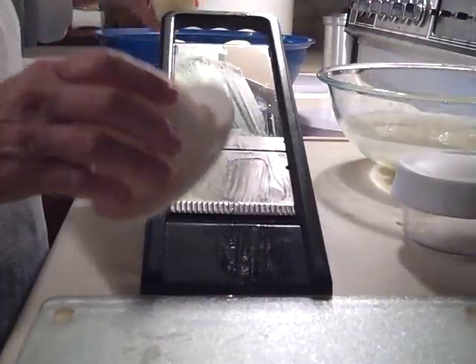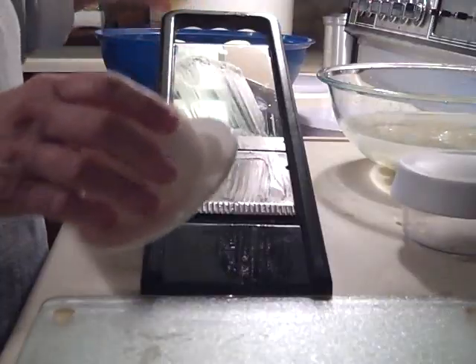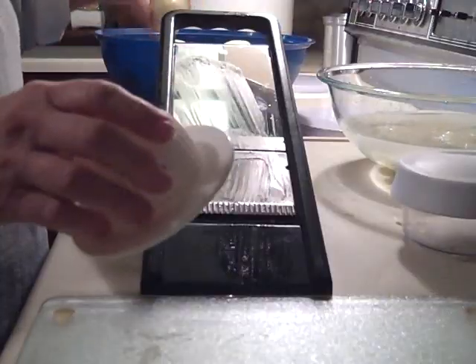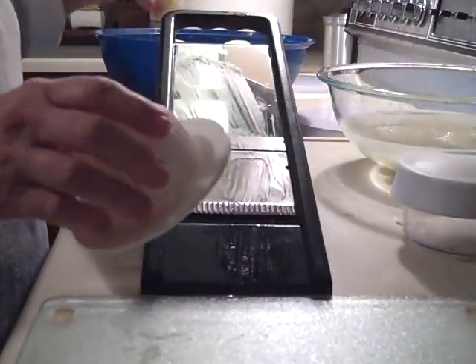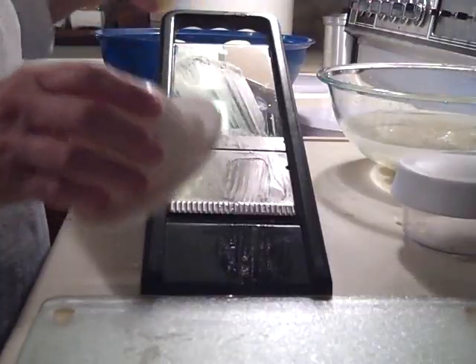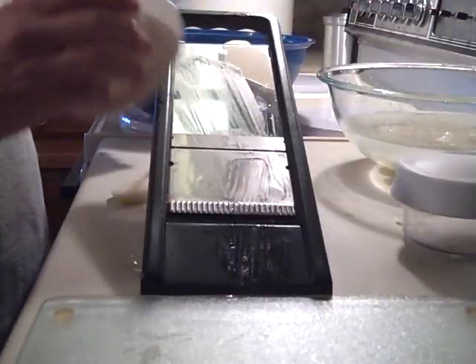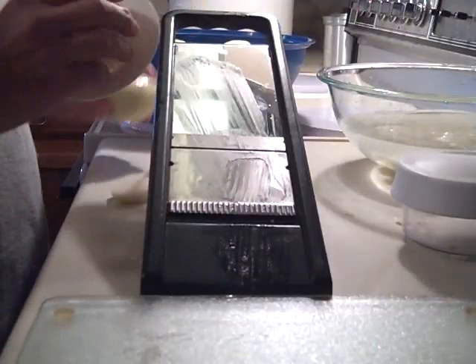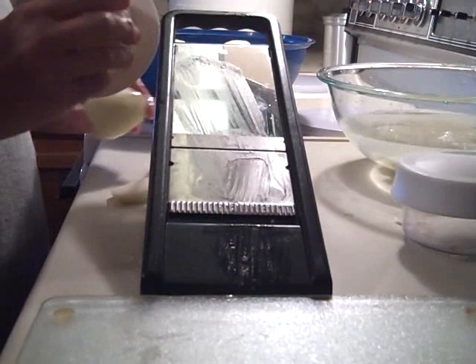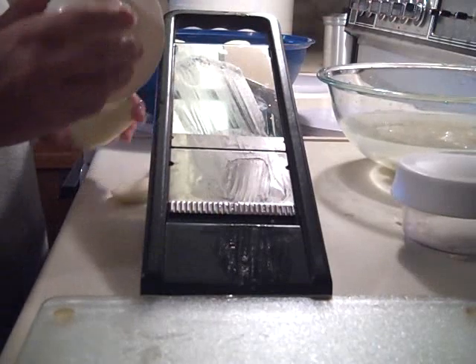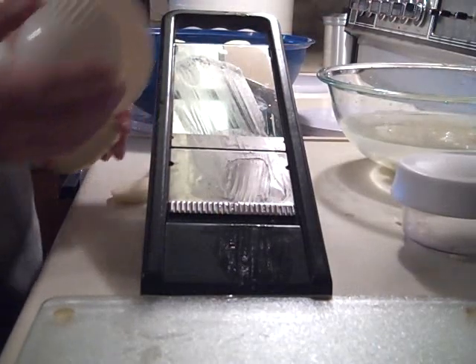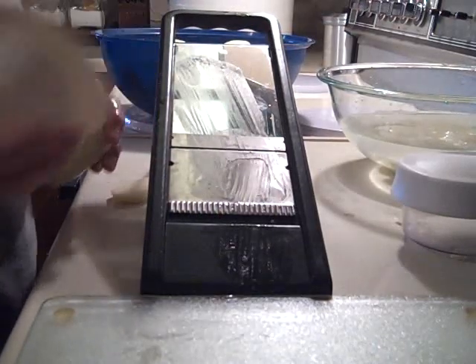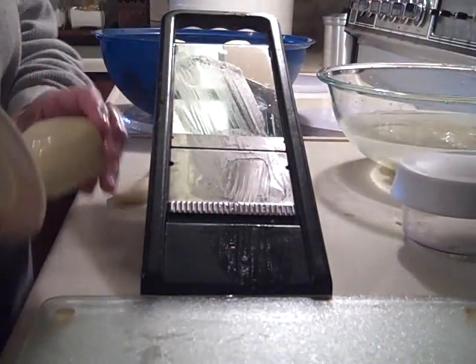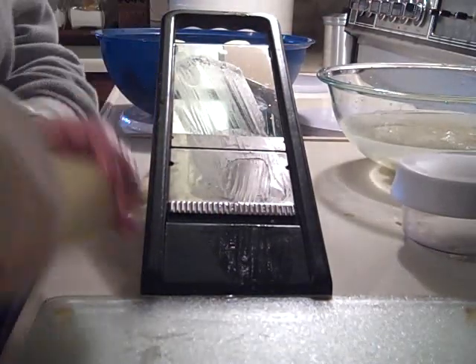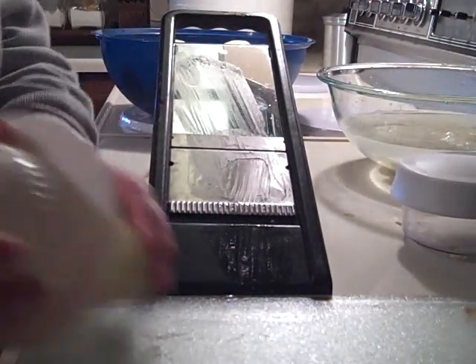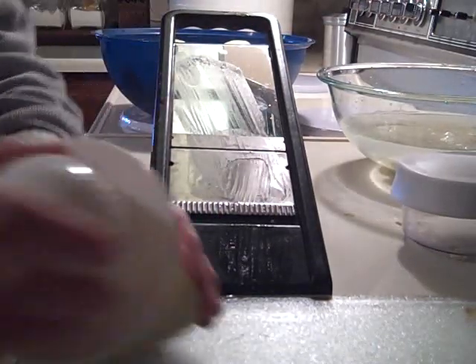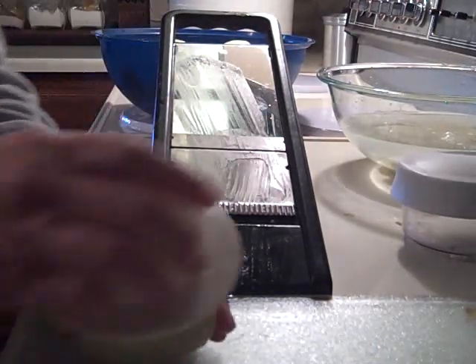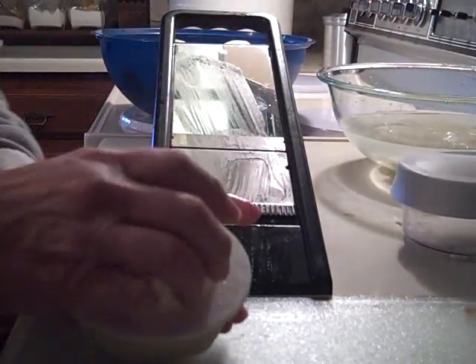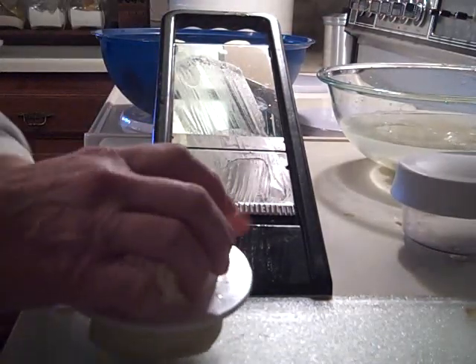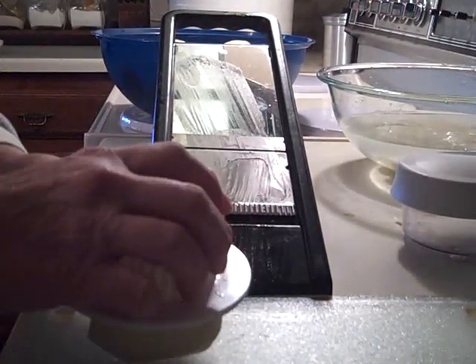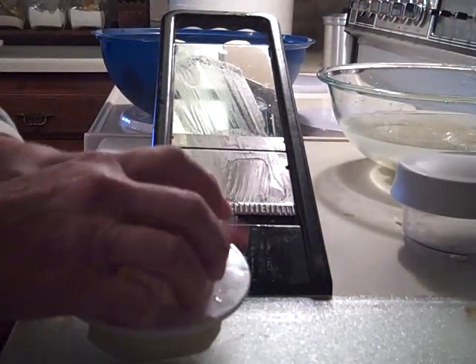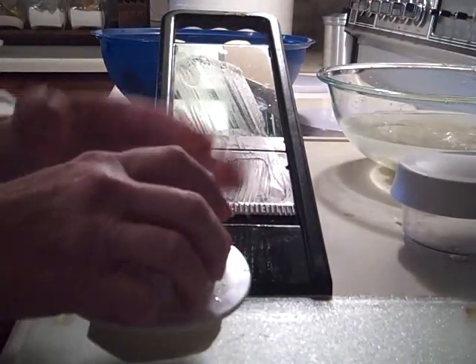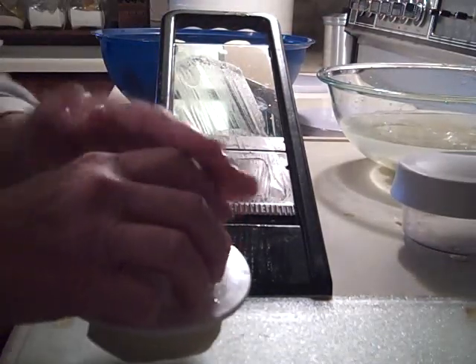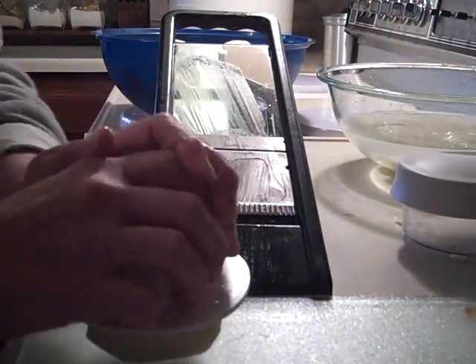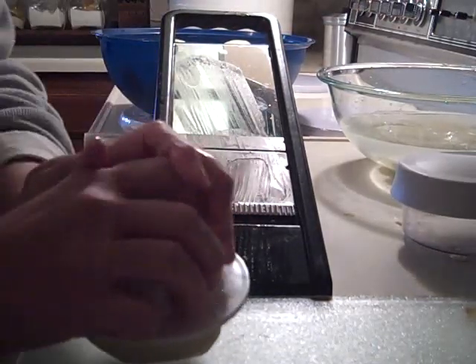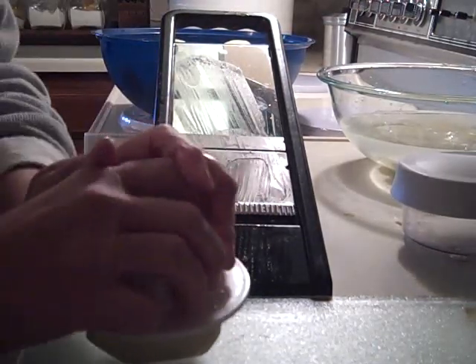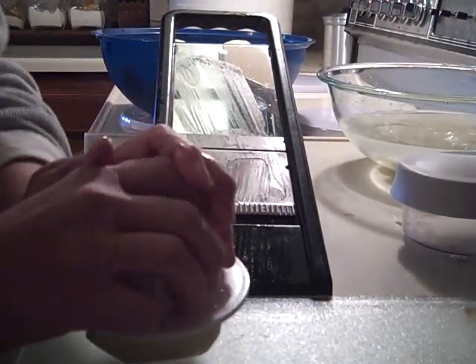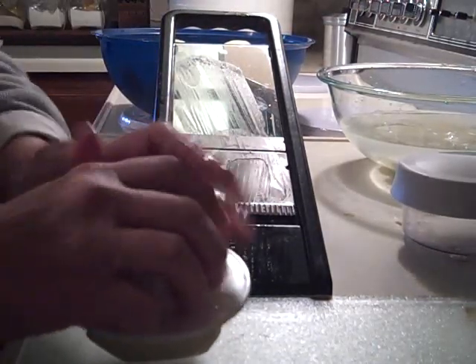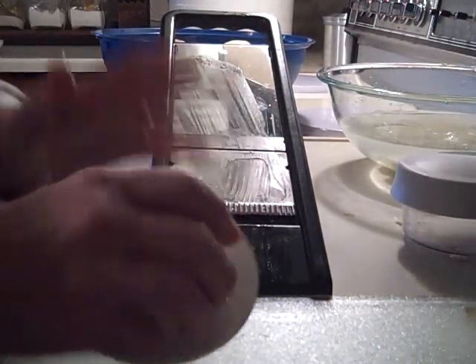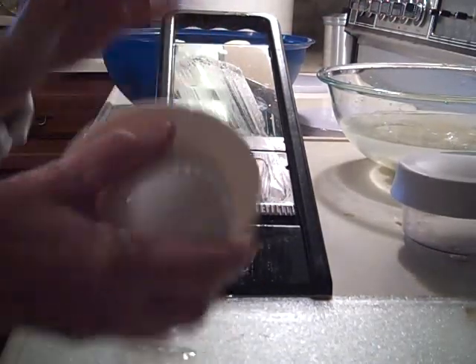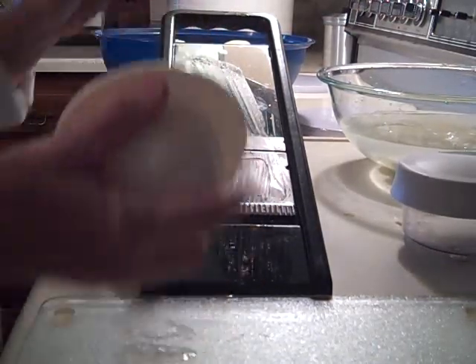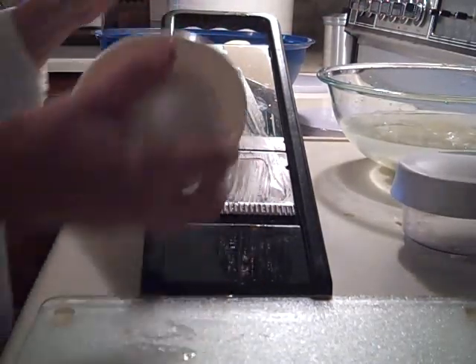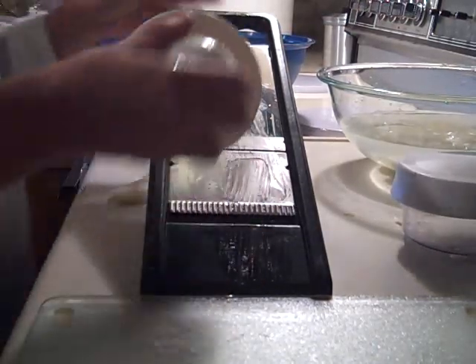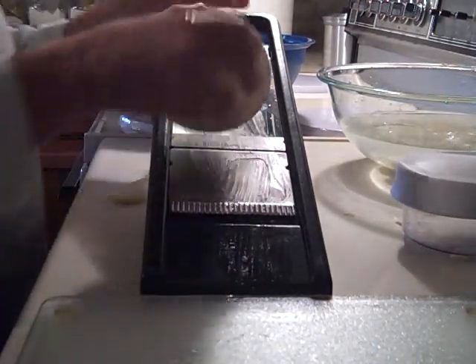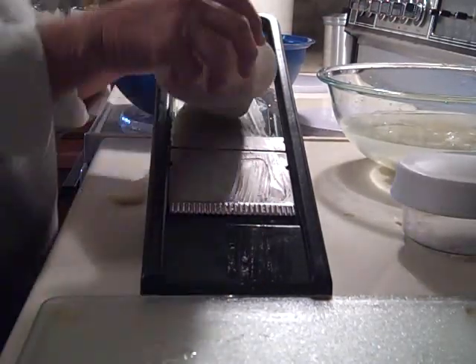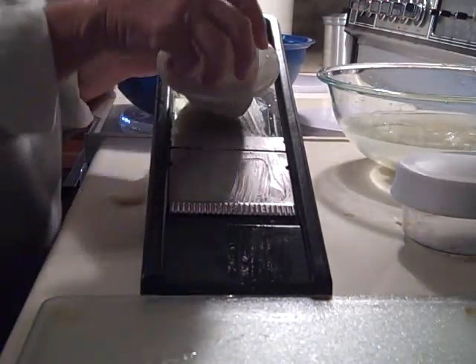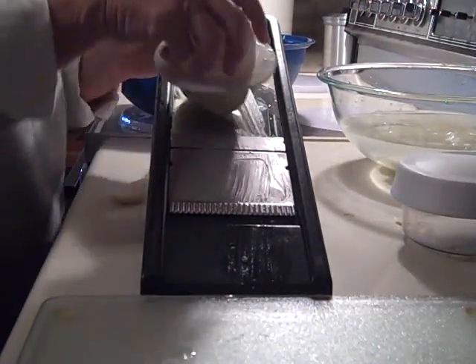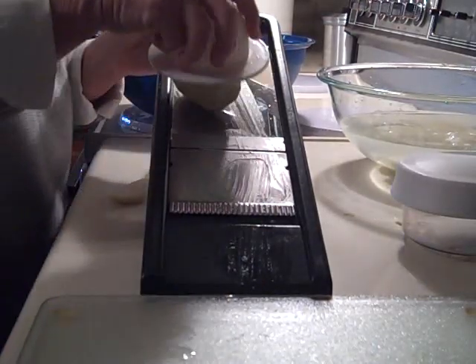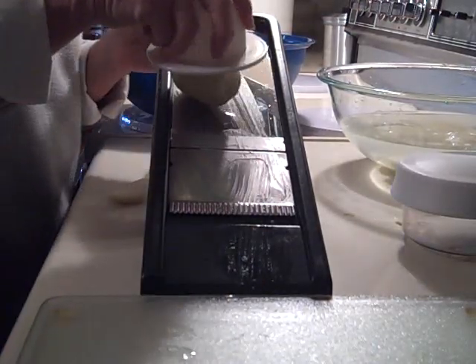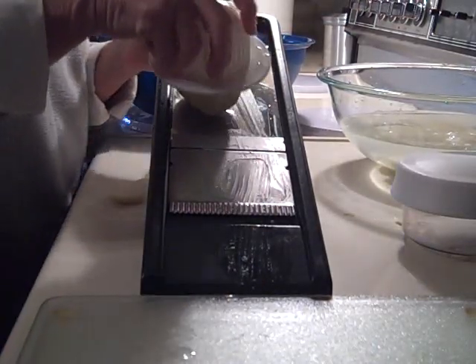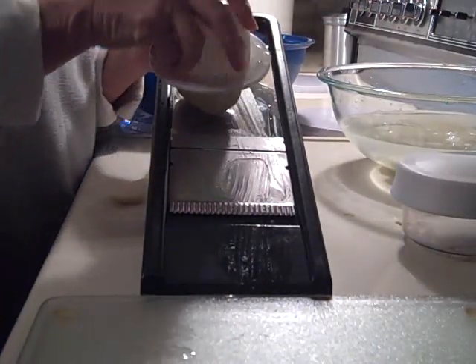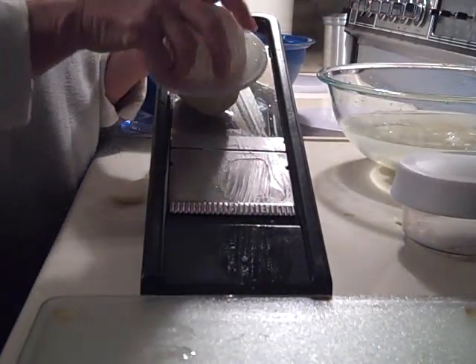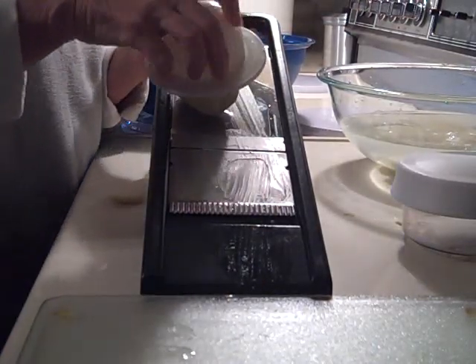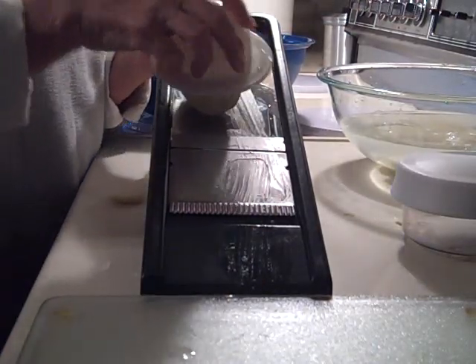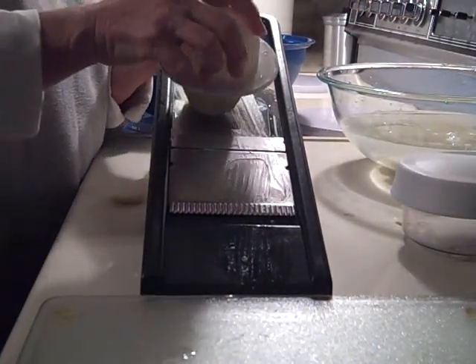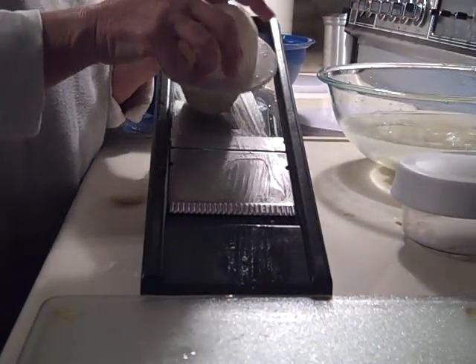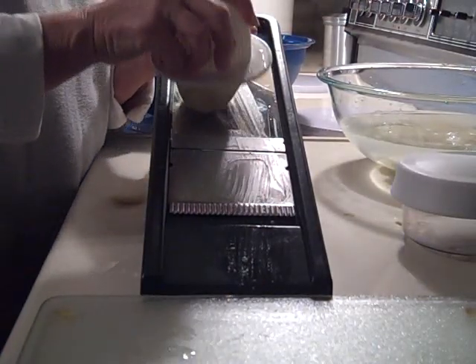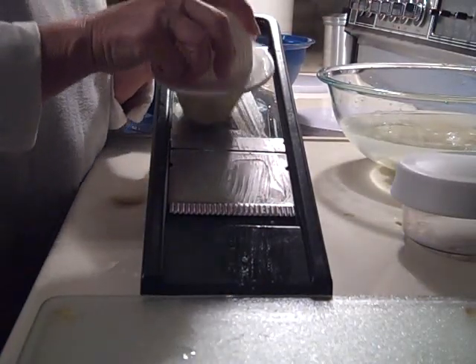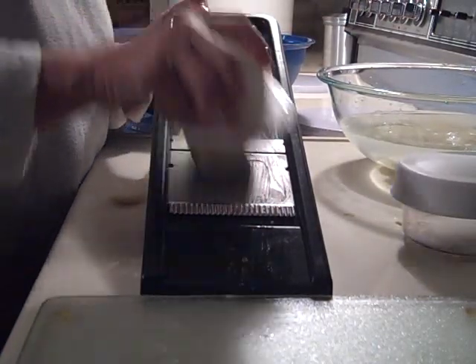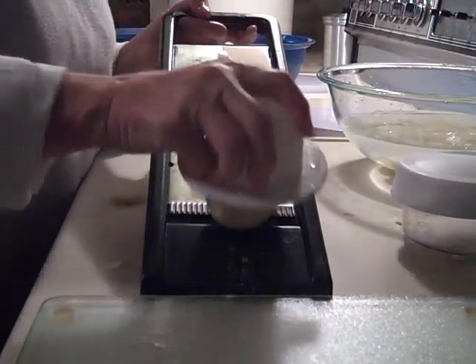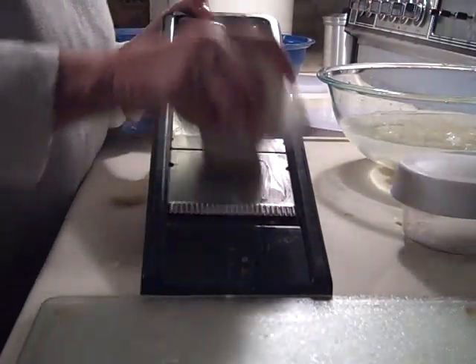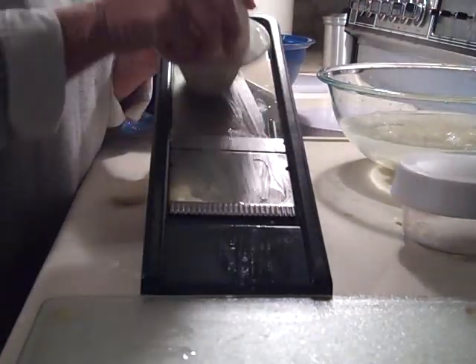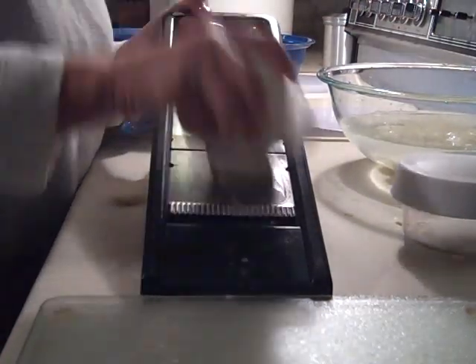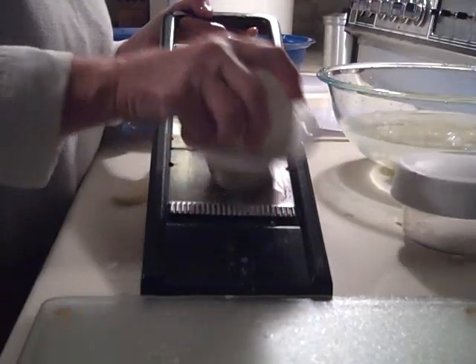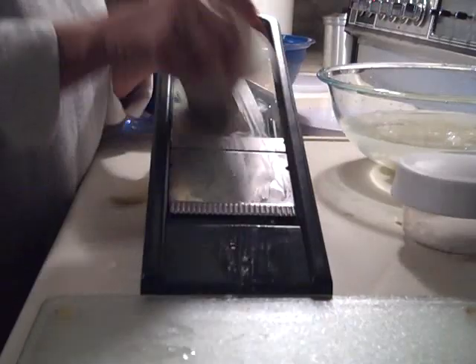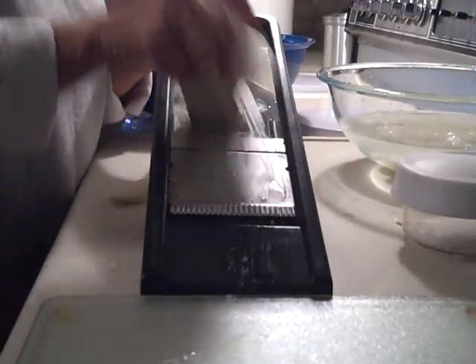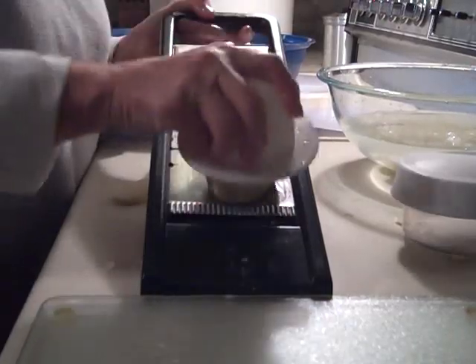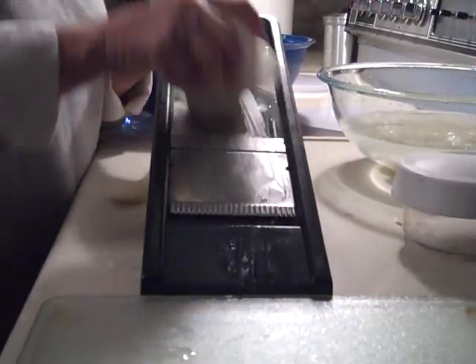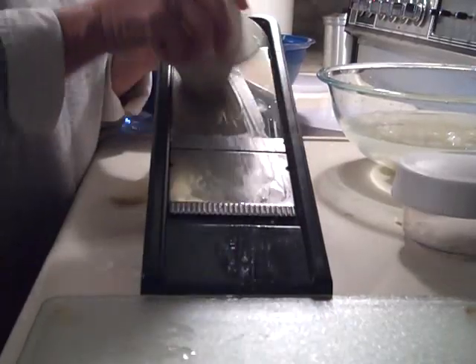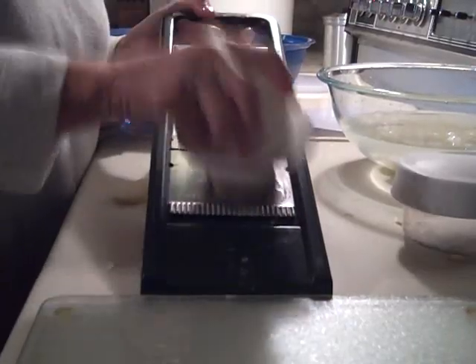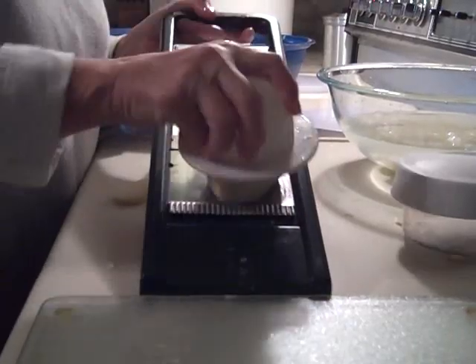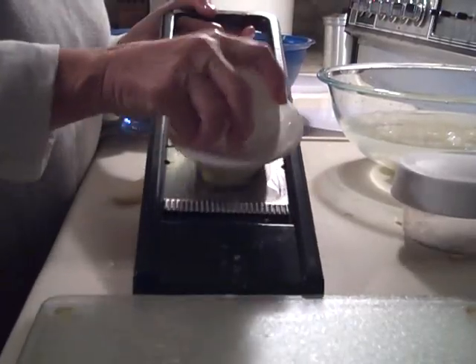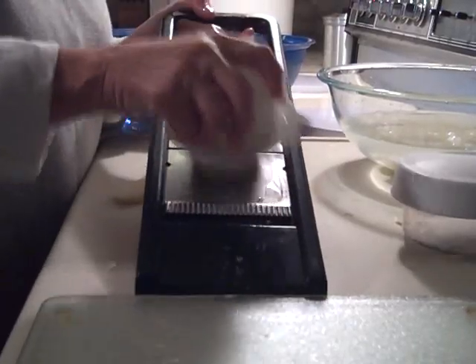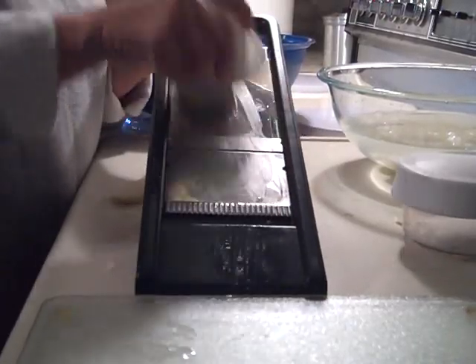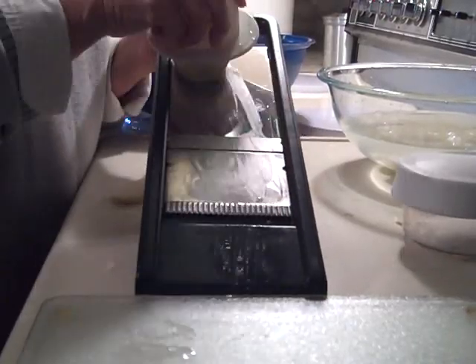If you use one of these mandolins, be sure to use the safety guard. I learned my lesson the hard way and nearly cut the end of my thumb off.